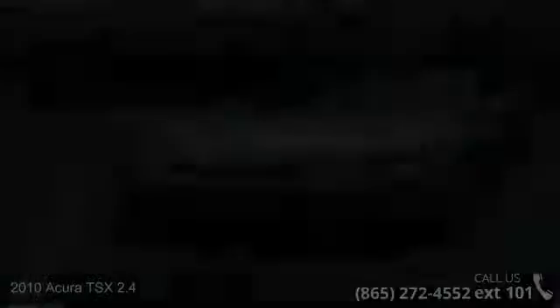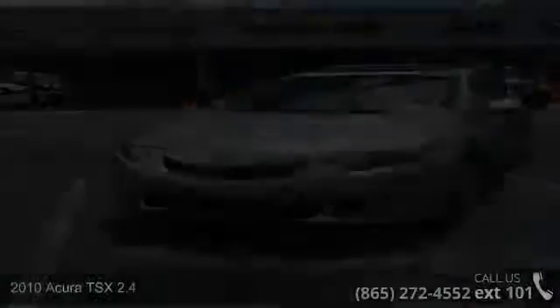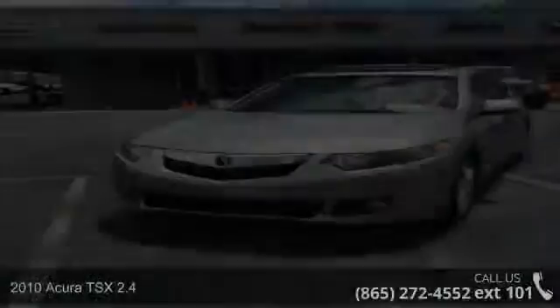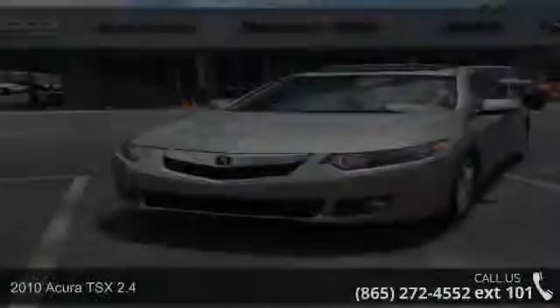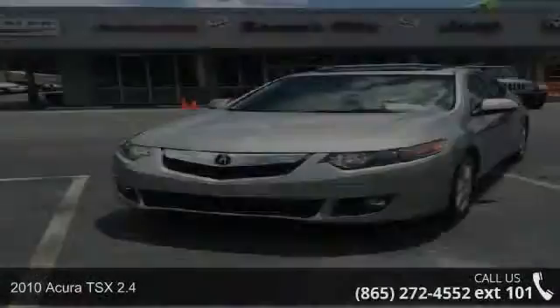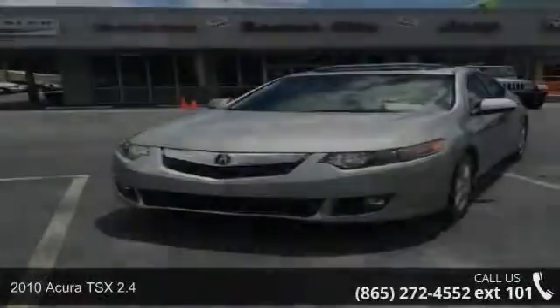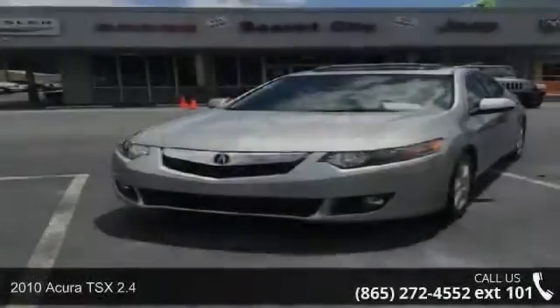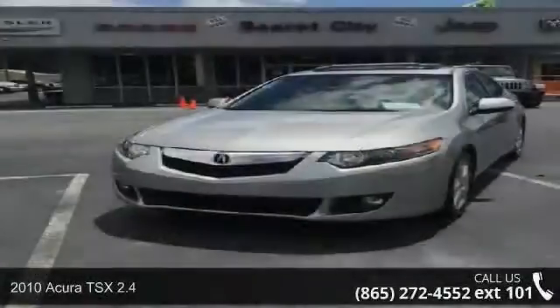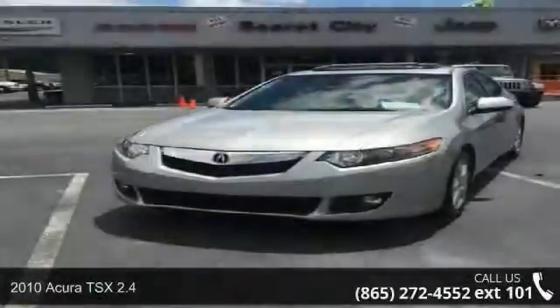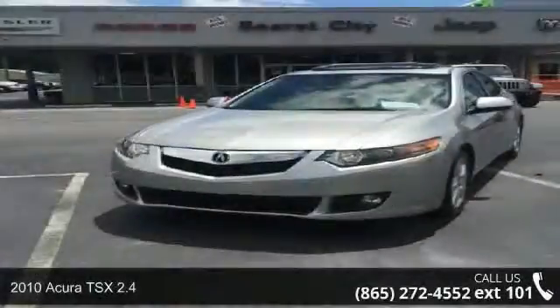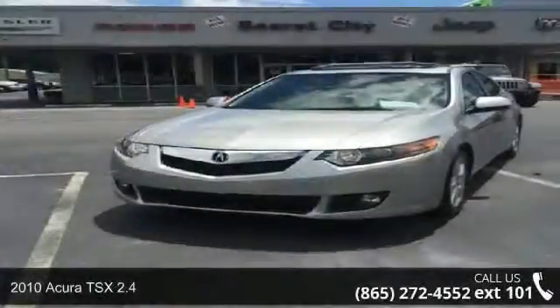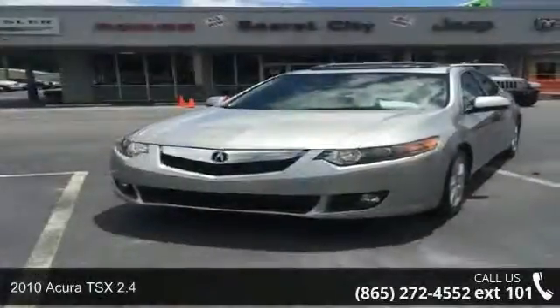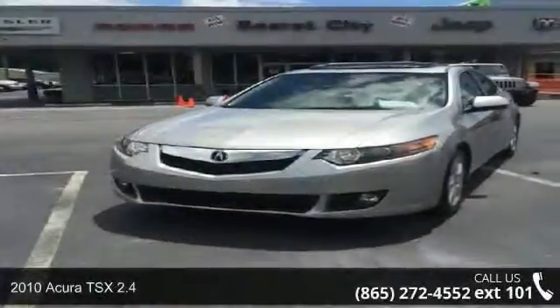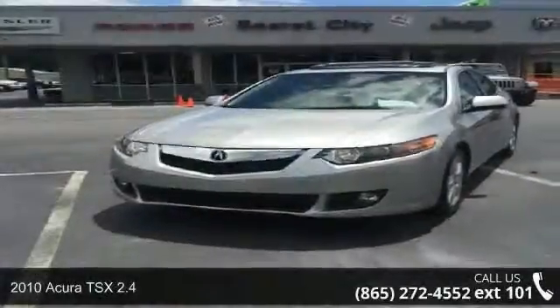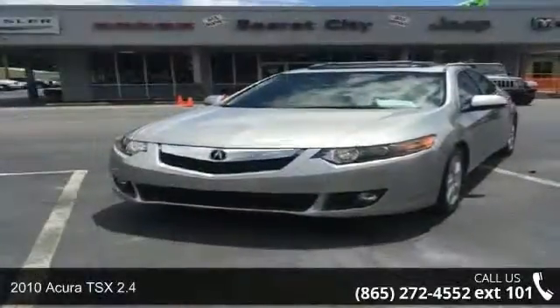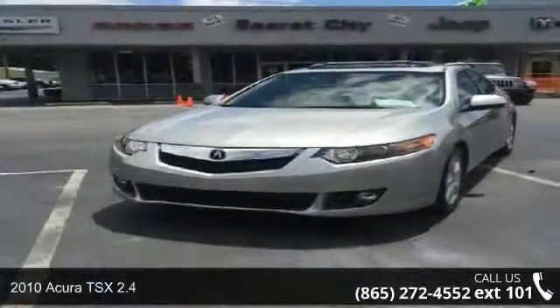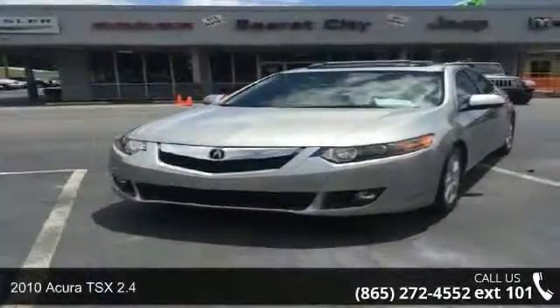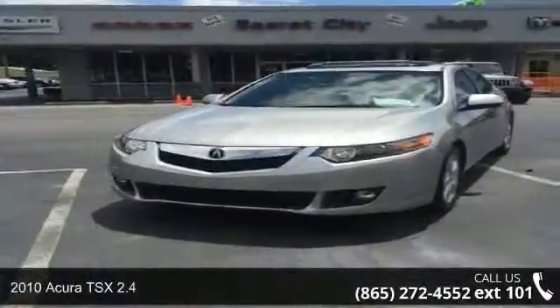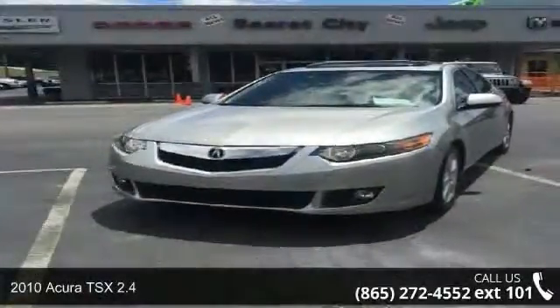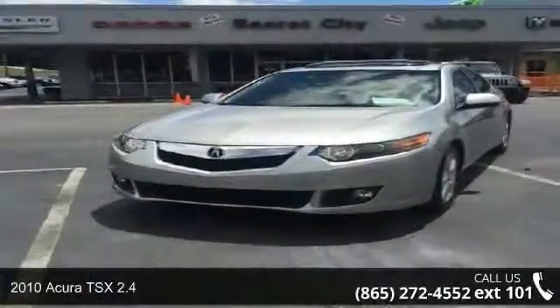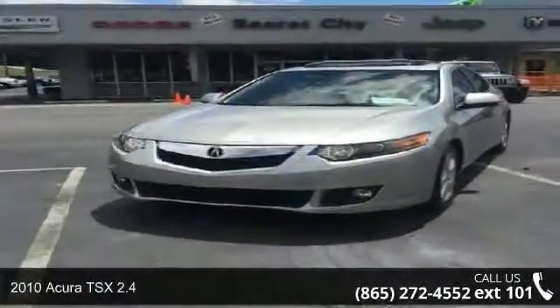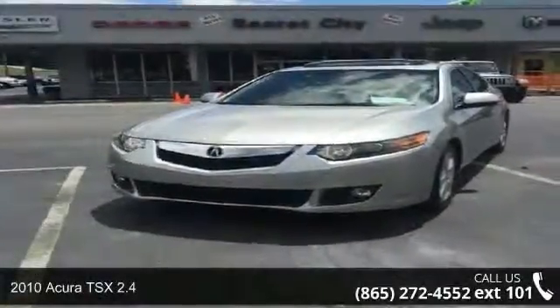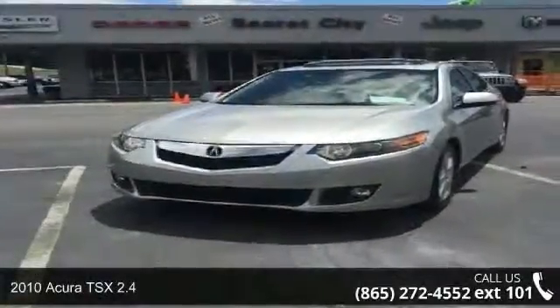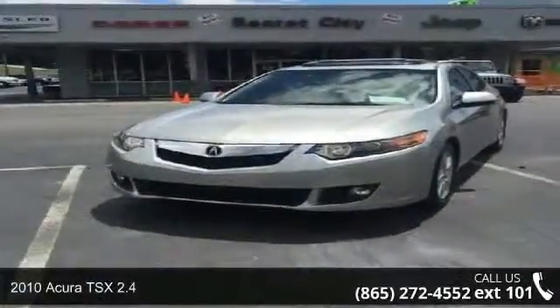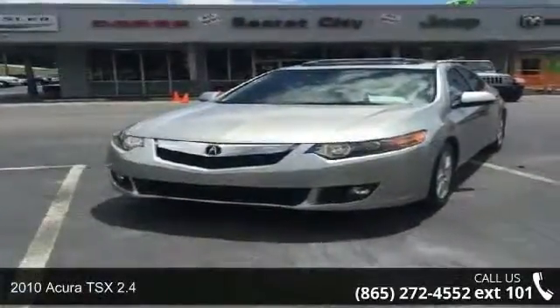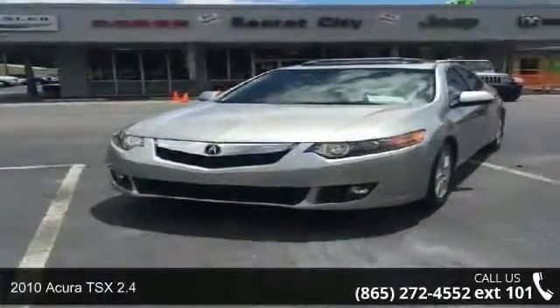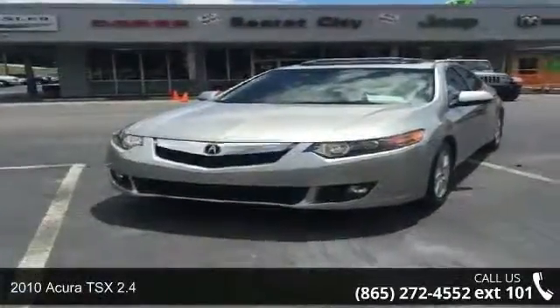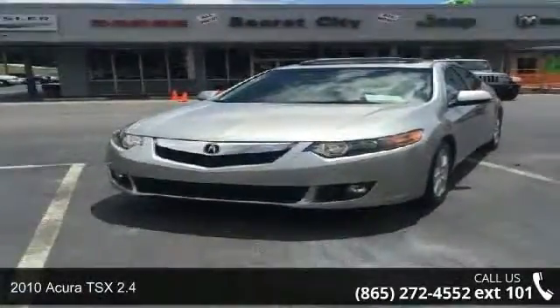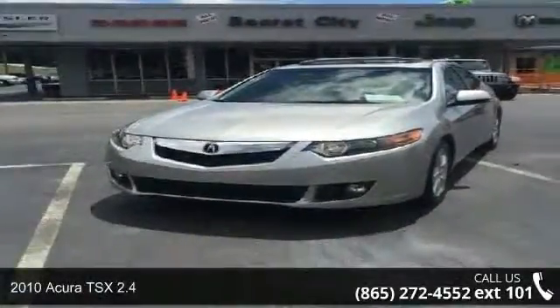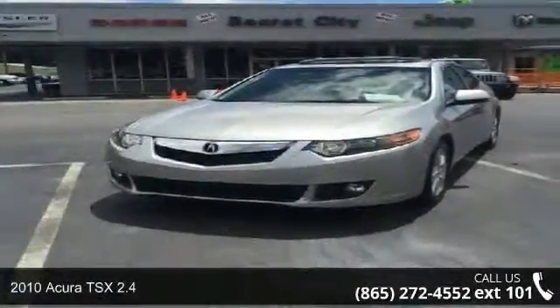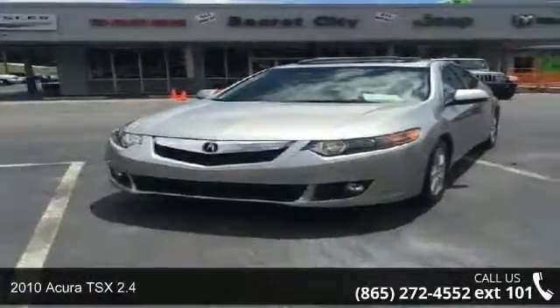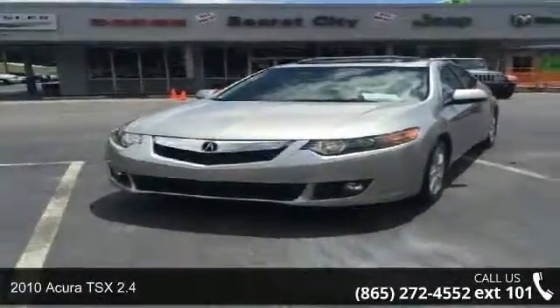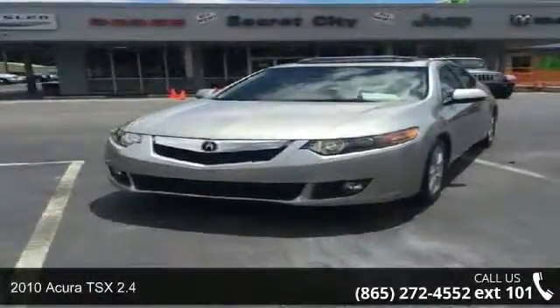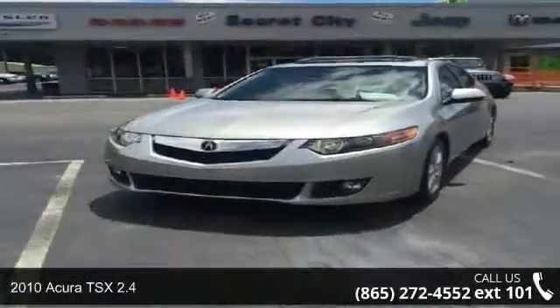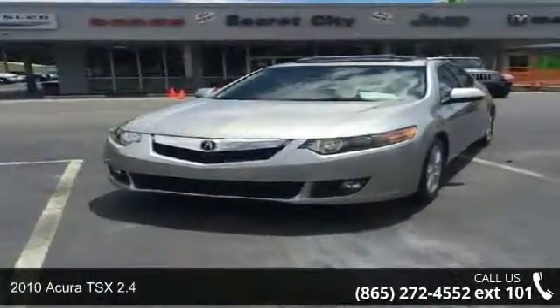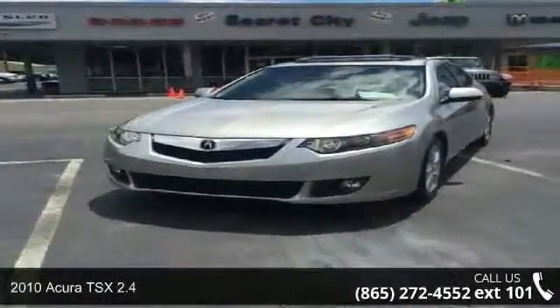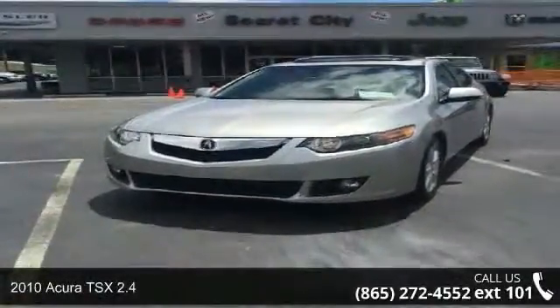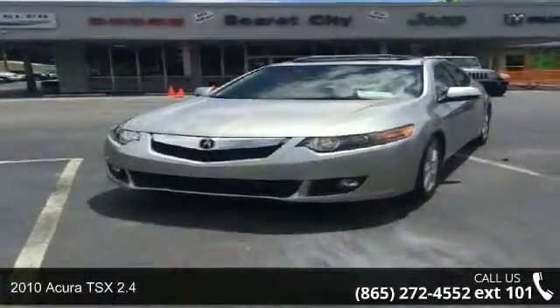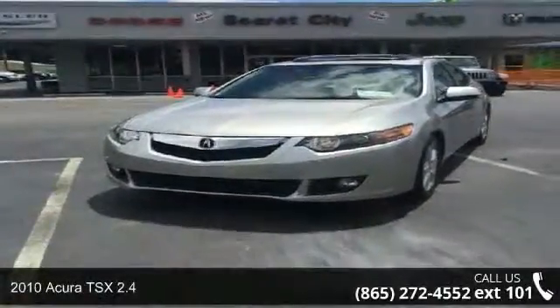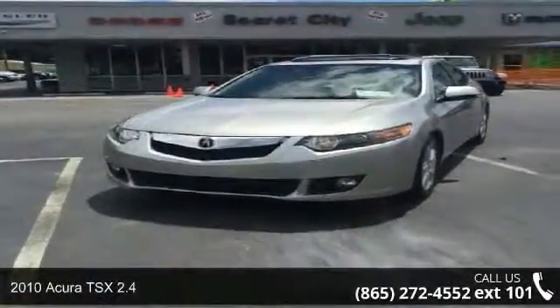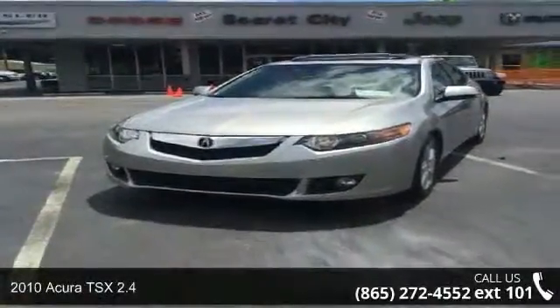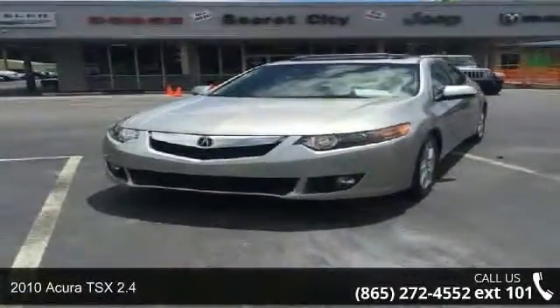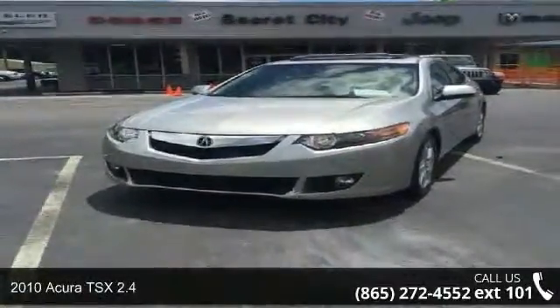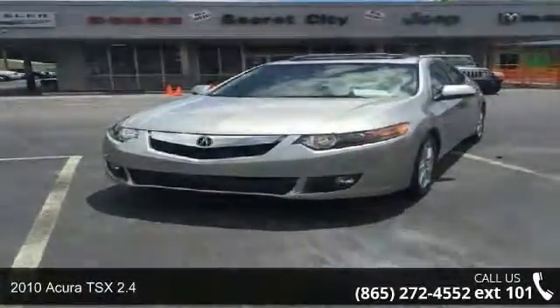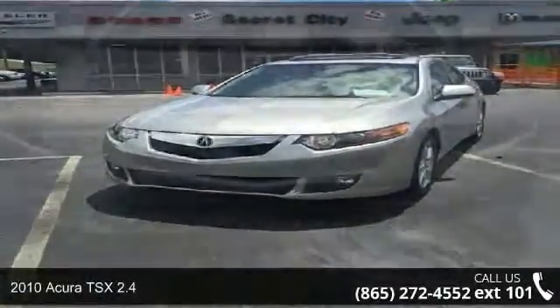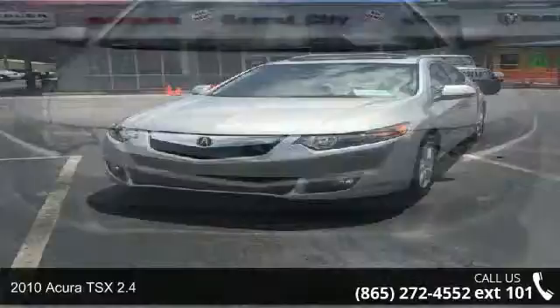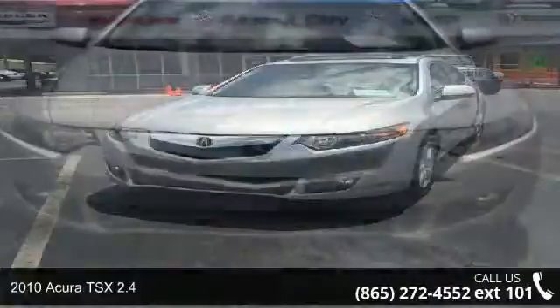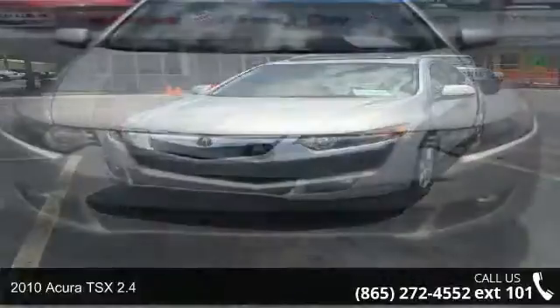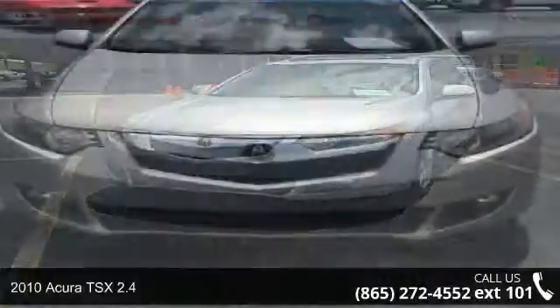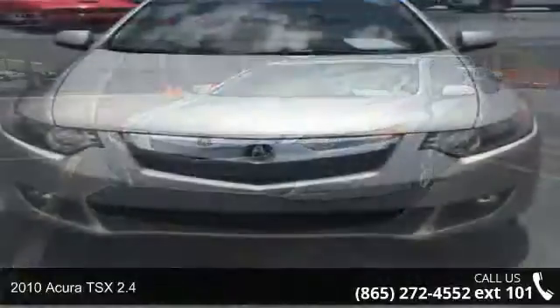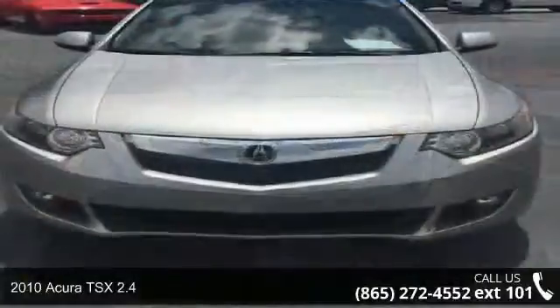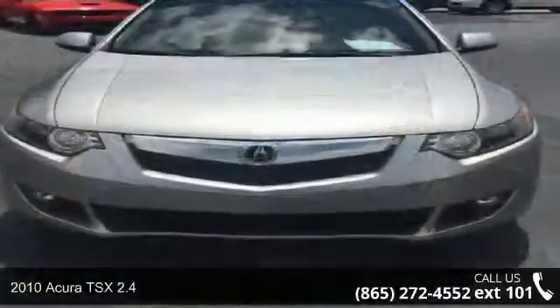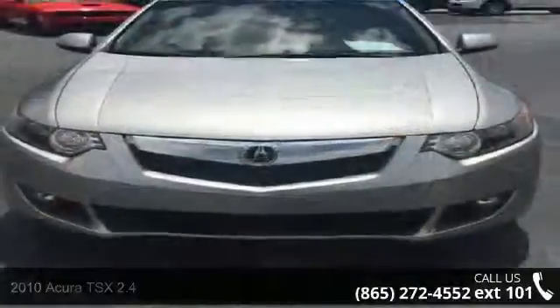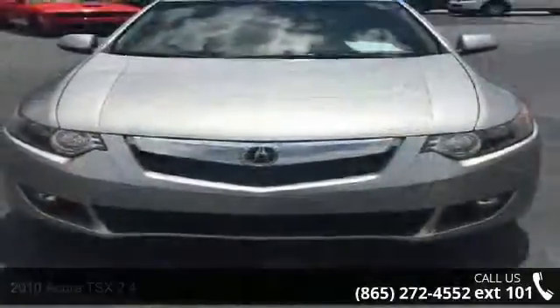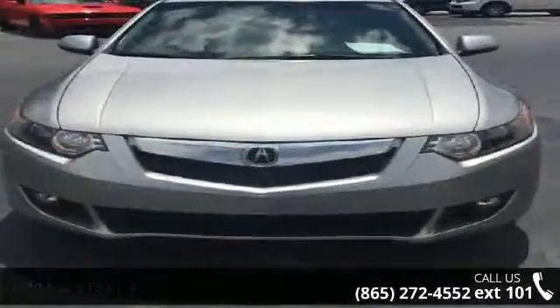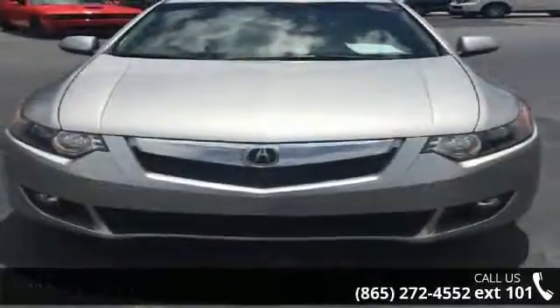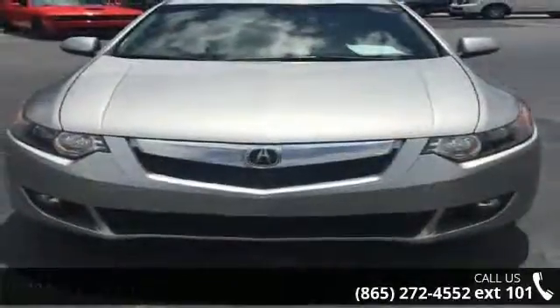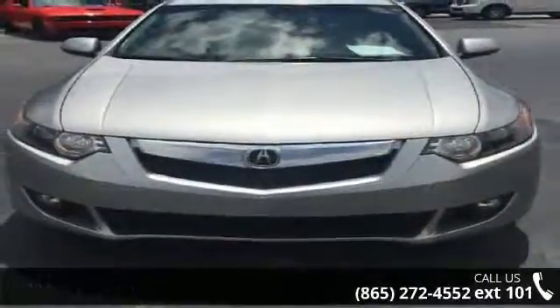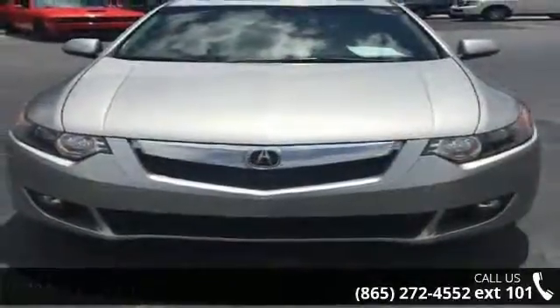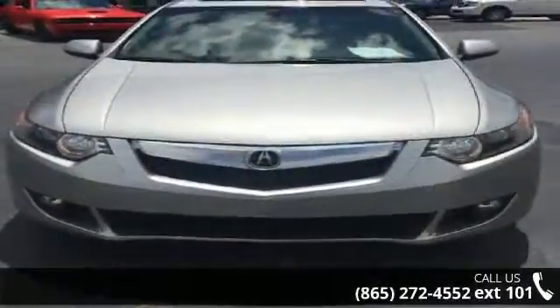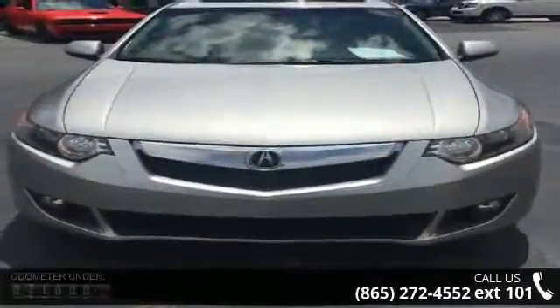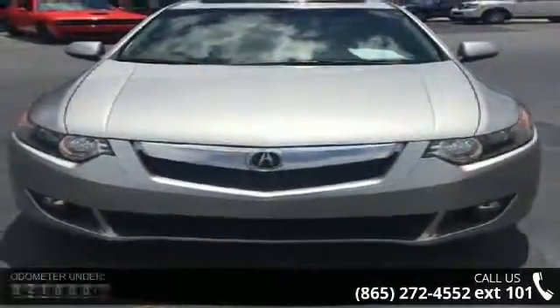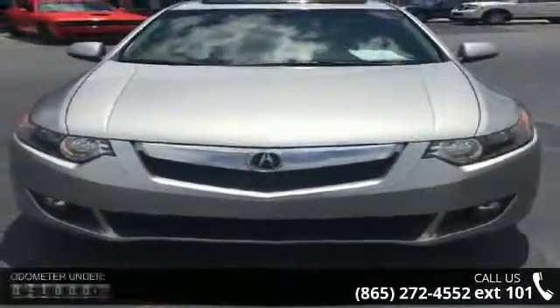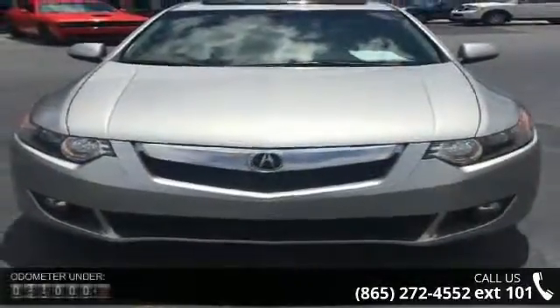Imagine yourself in this 2010 Acura TSX 2.4. If you are looking for a first class ride, you have found it.